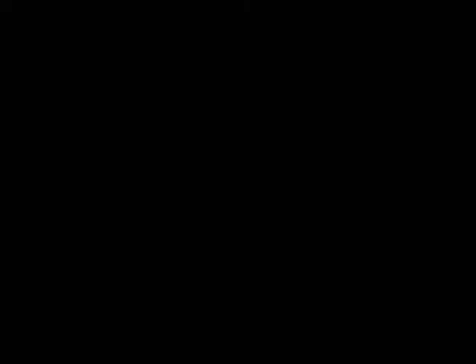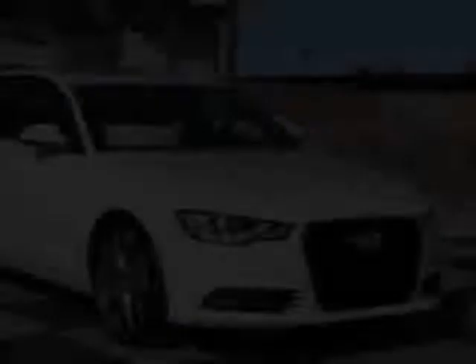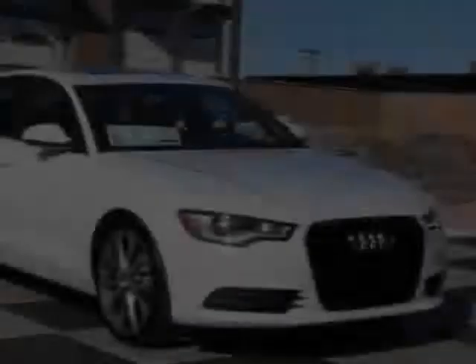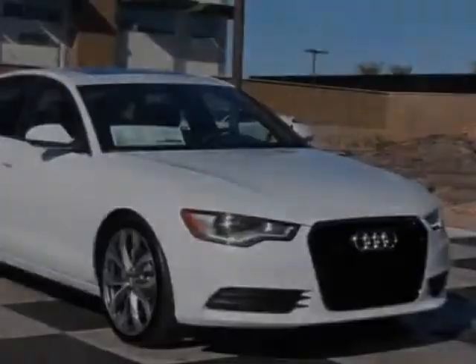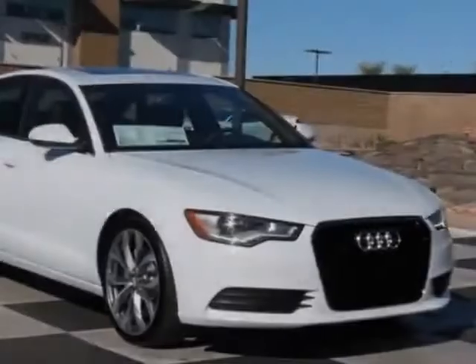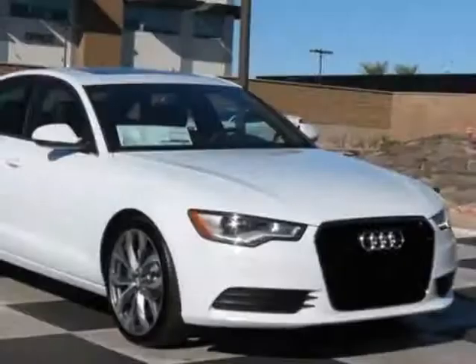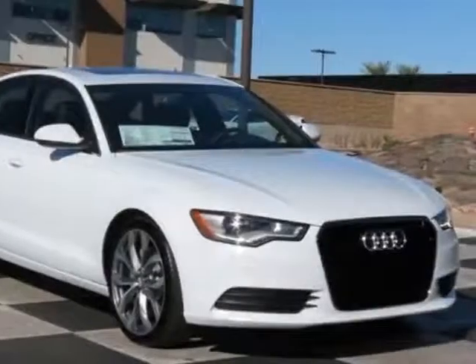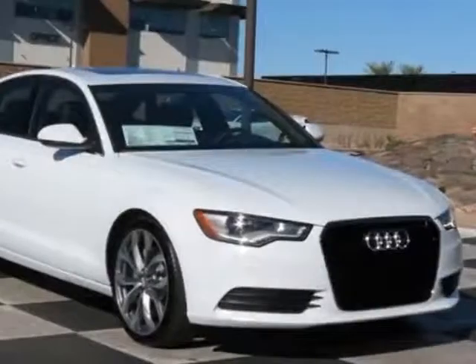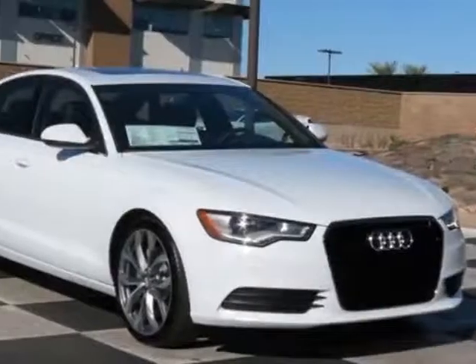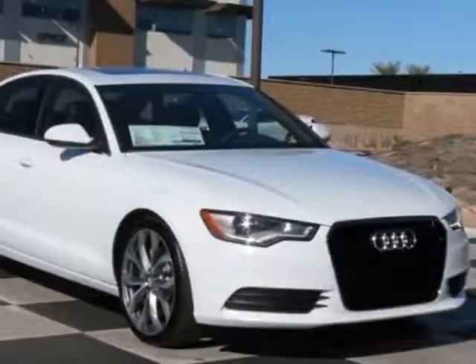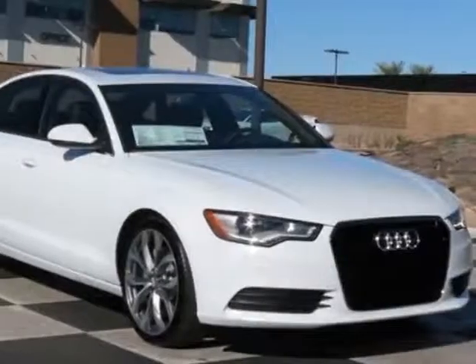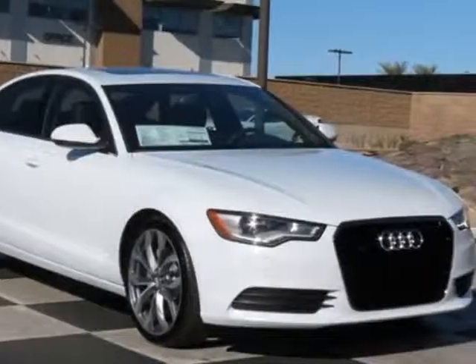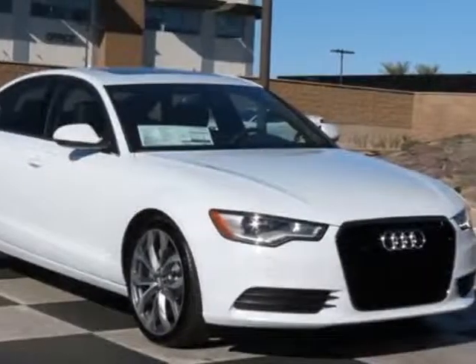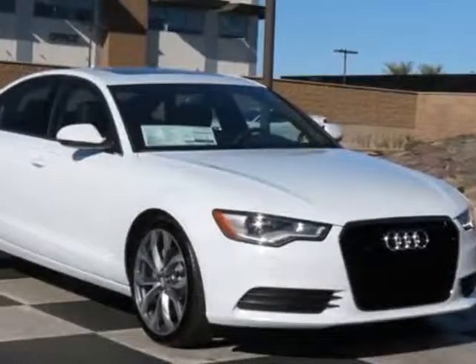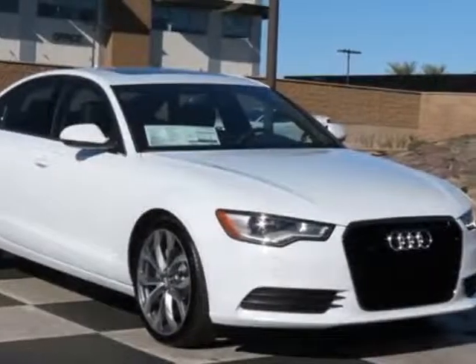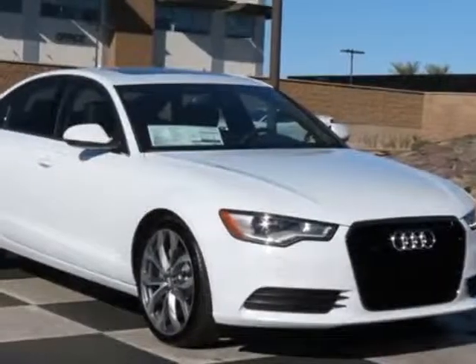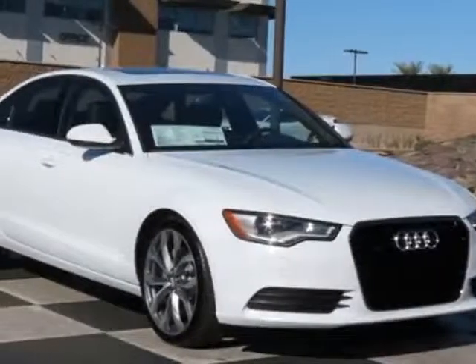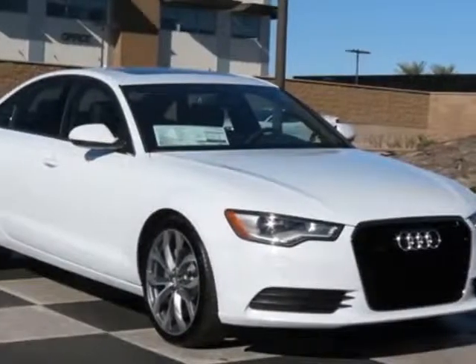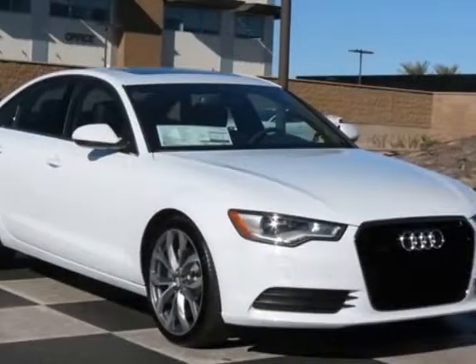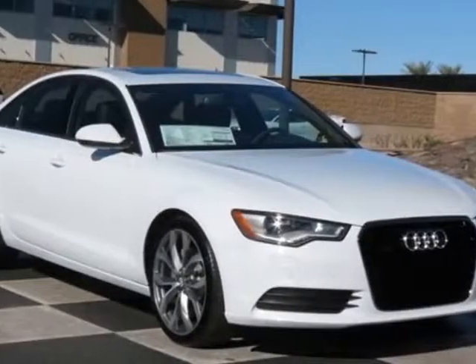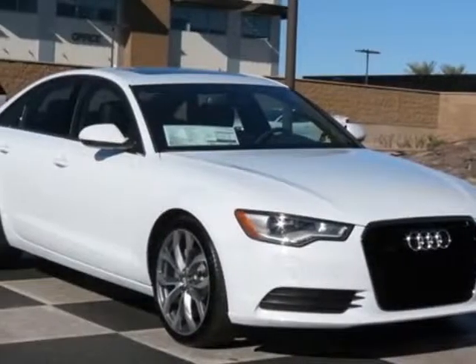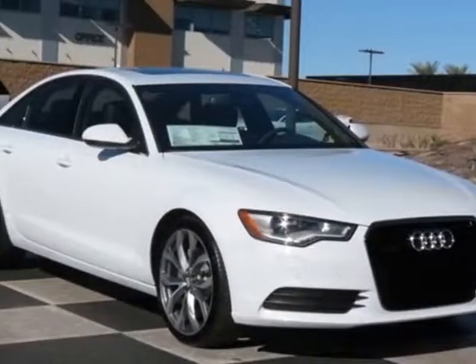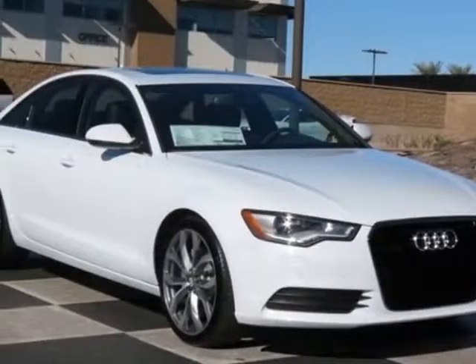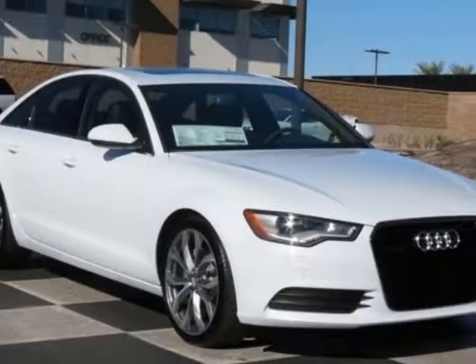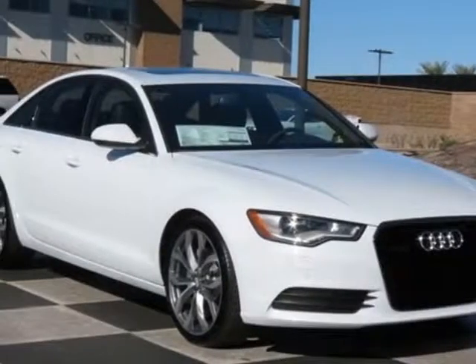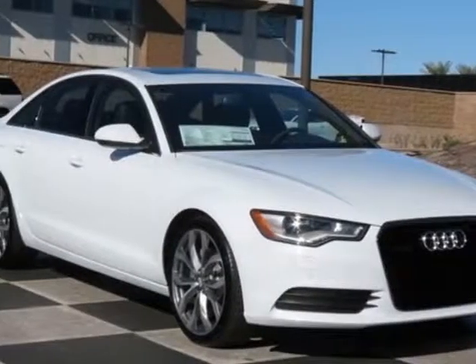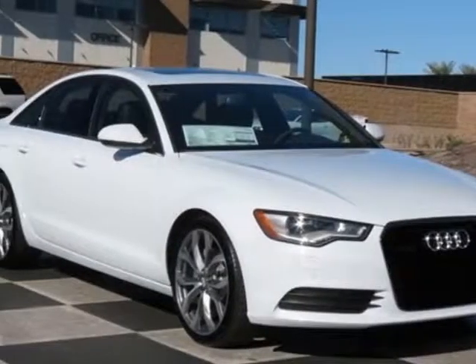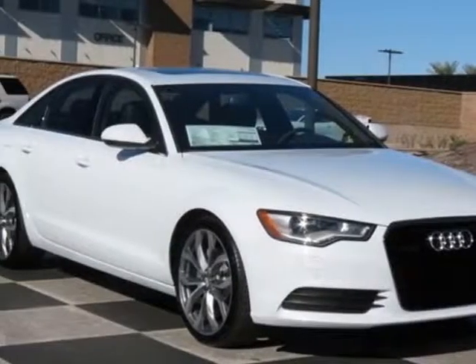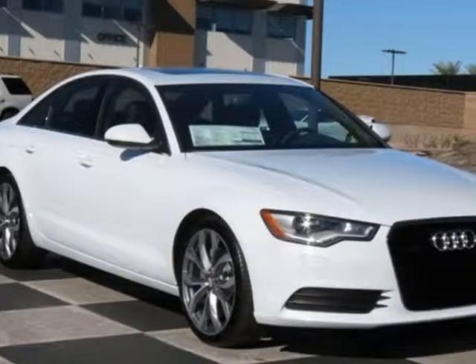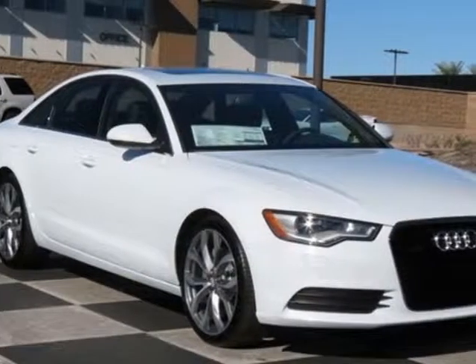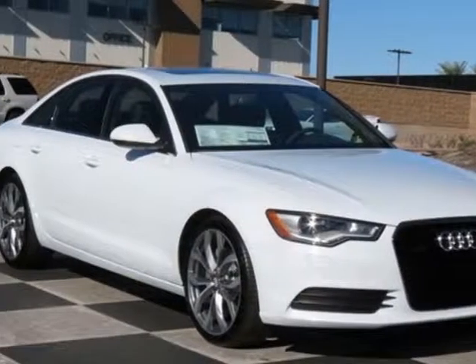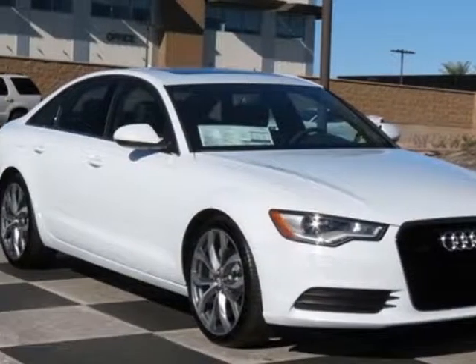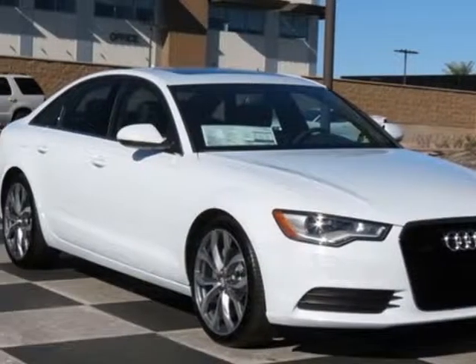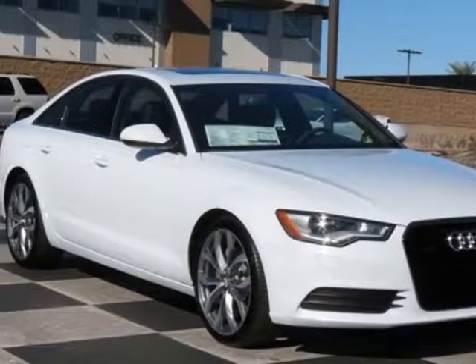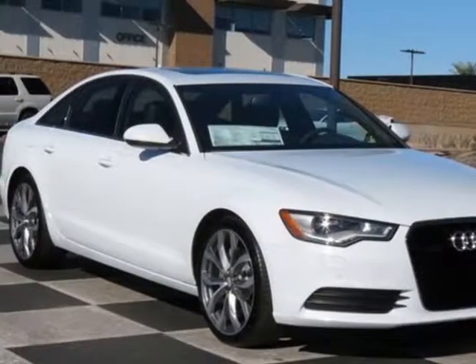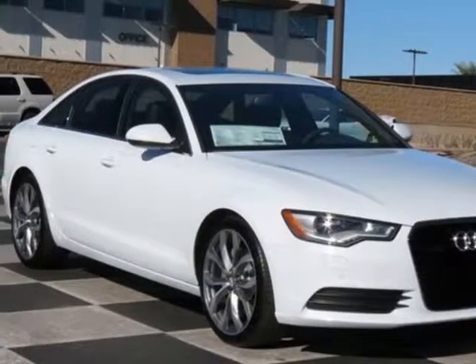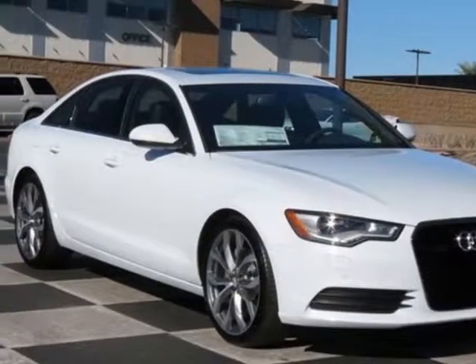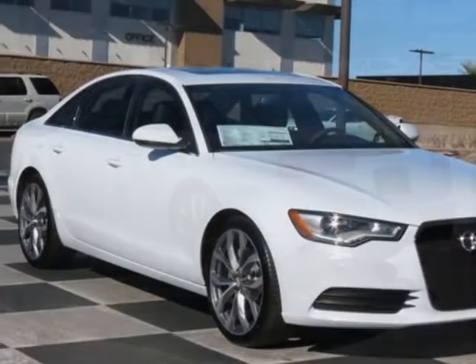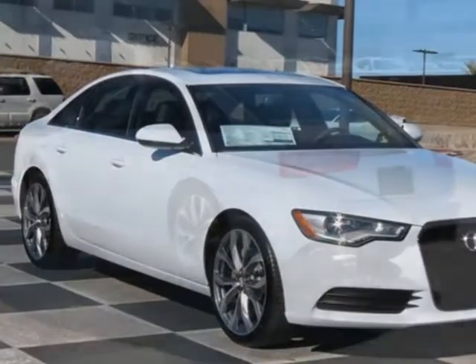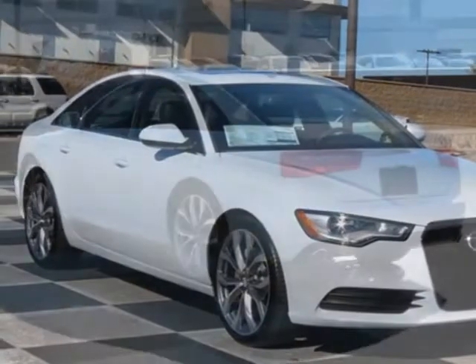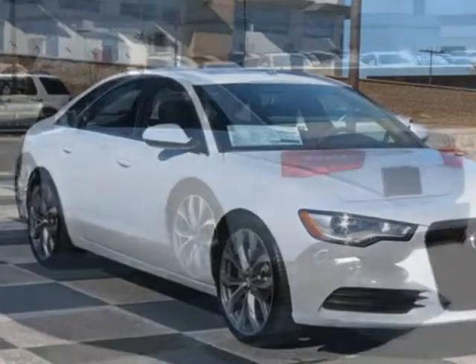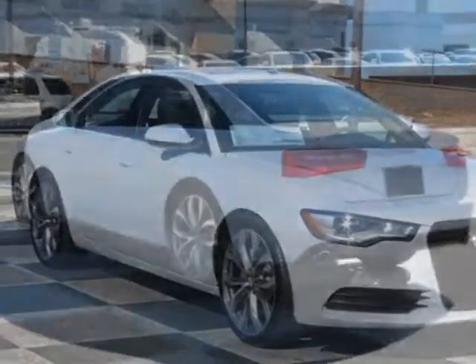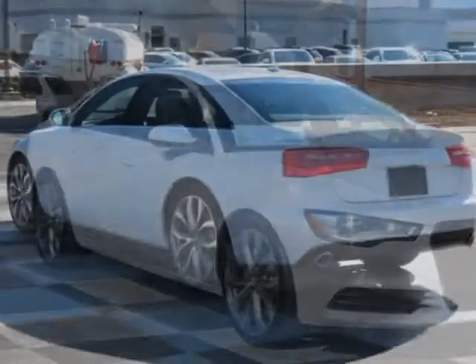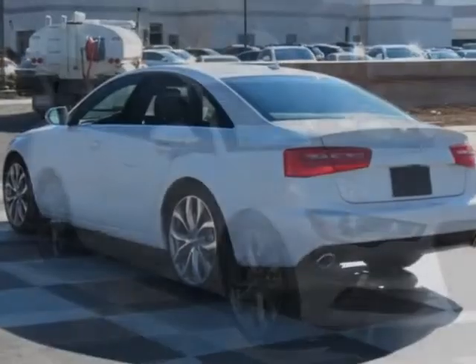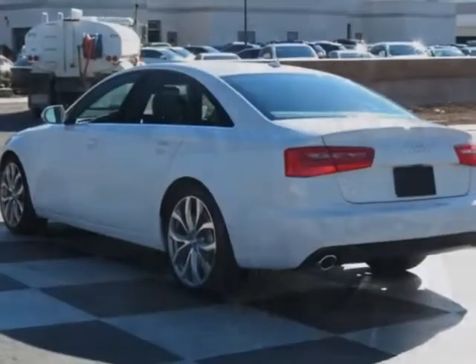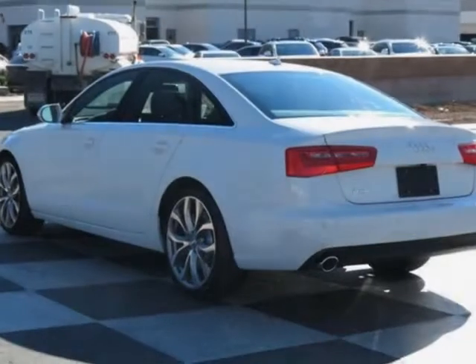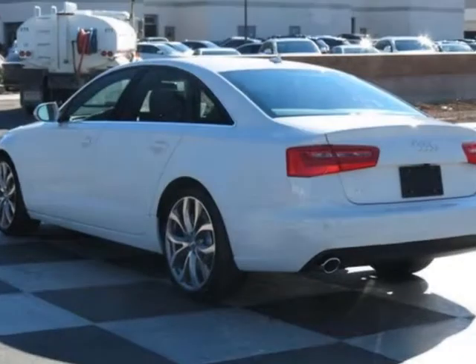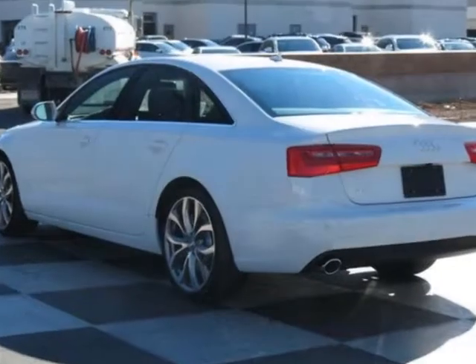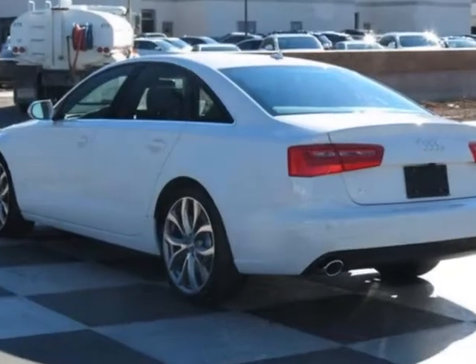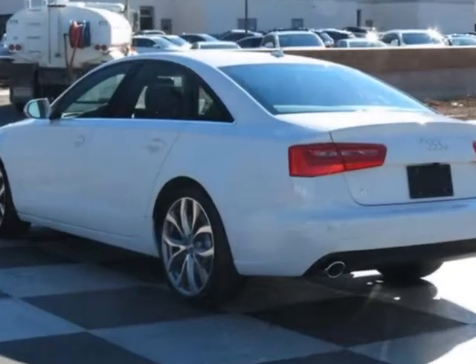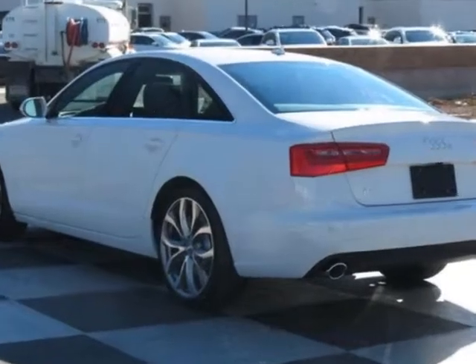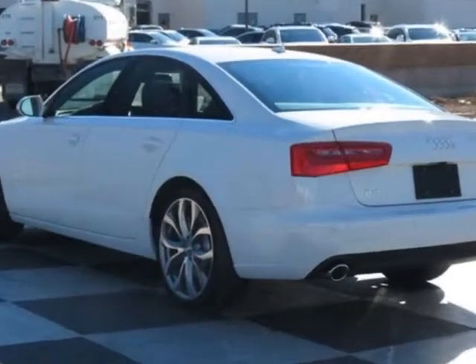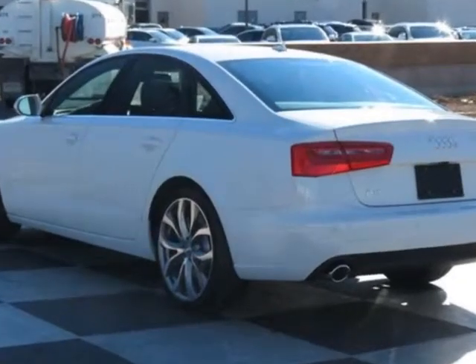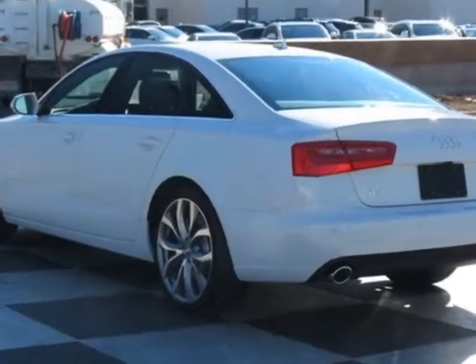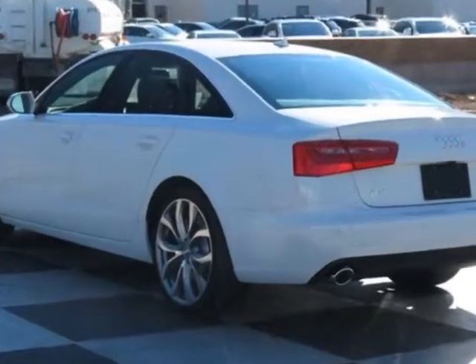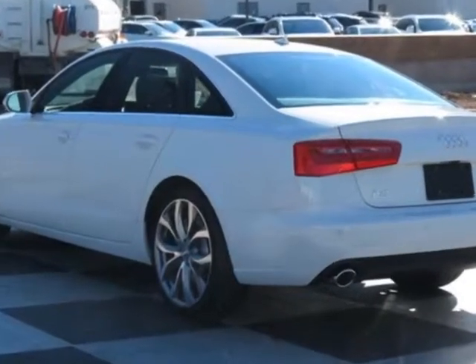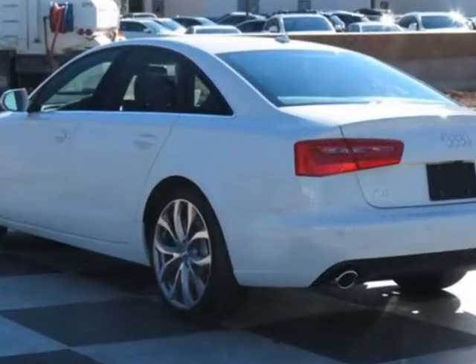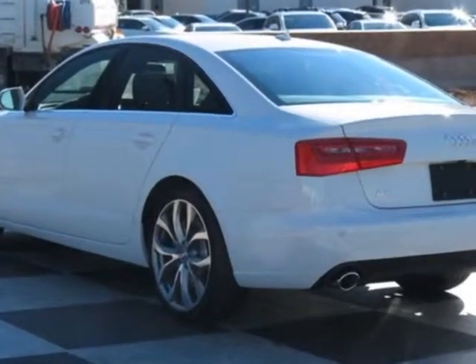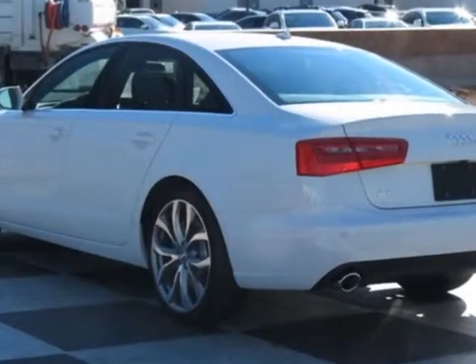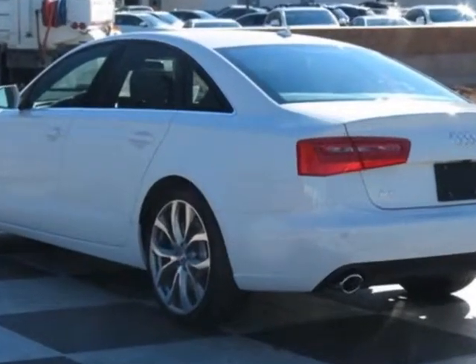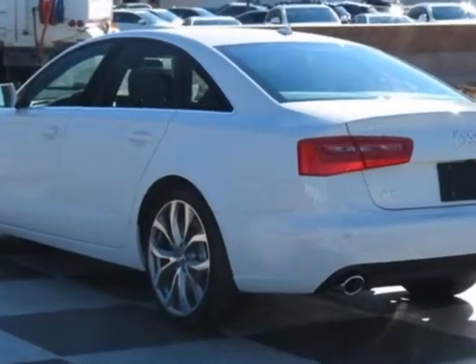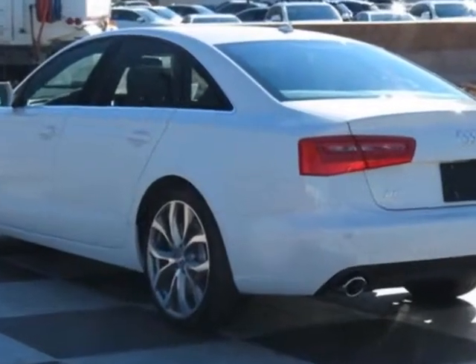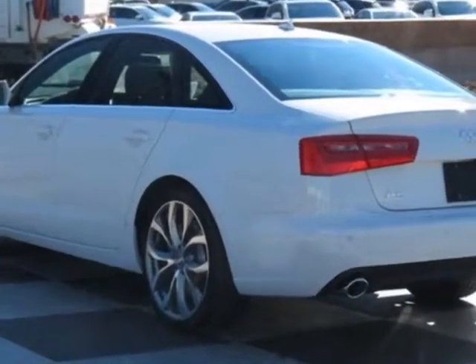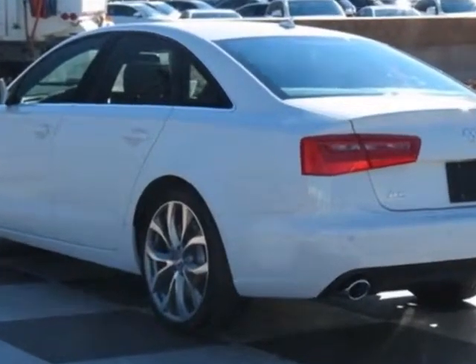Take a look at this new 2014 Audi A6. For your protection, this vehicle has a full factory warranty.